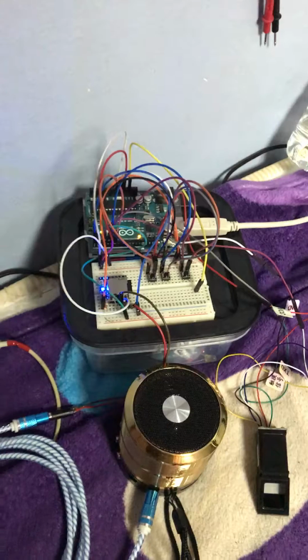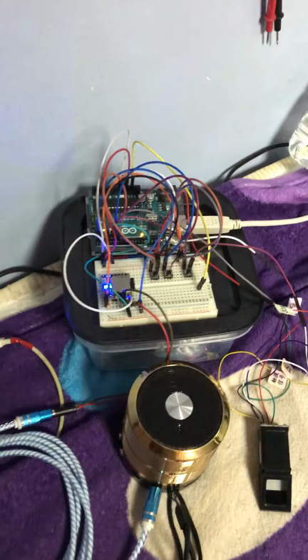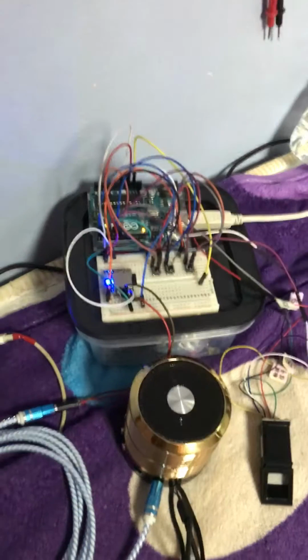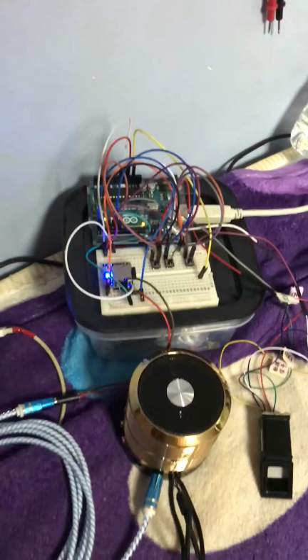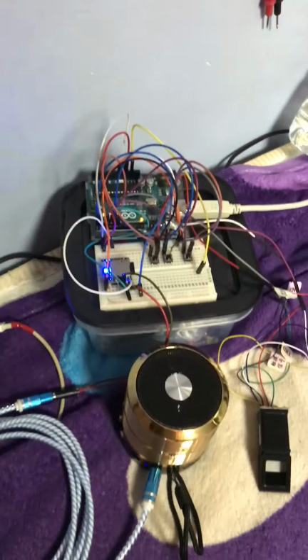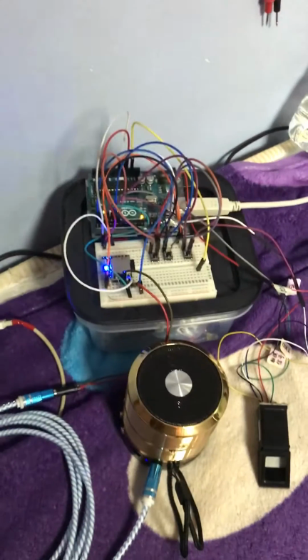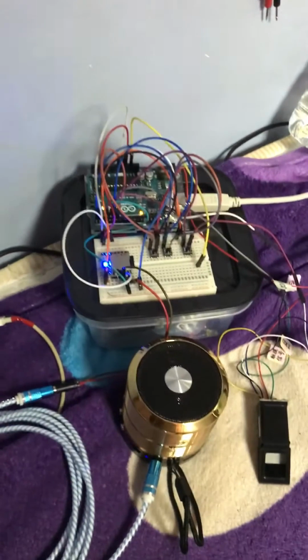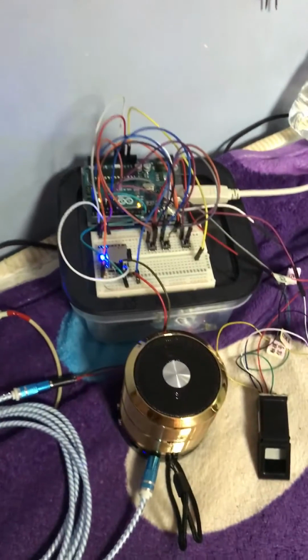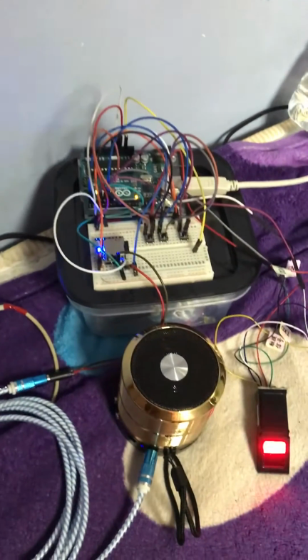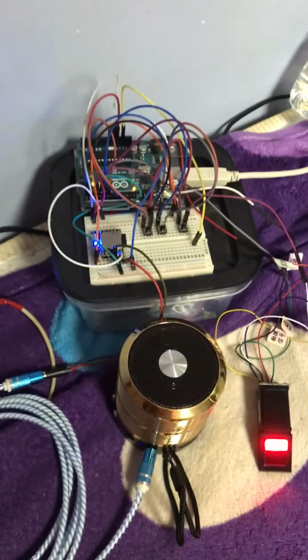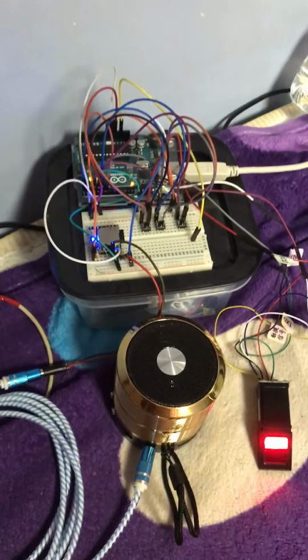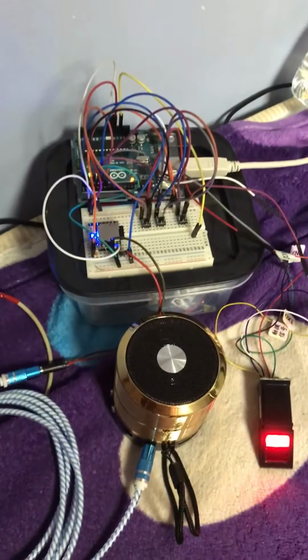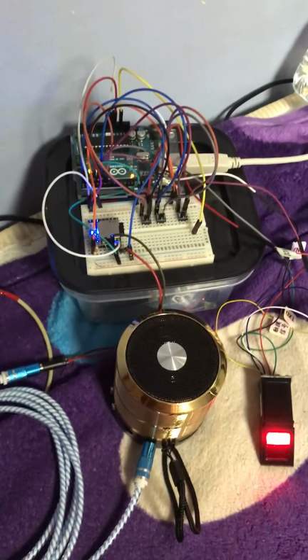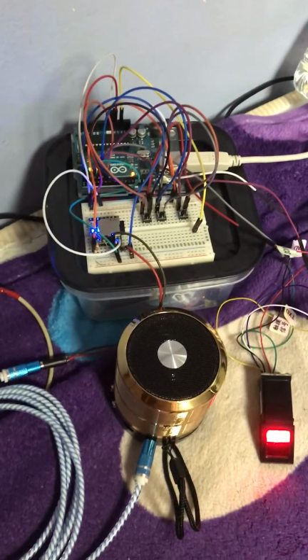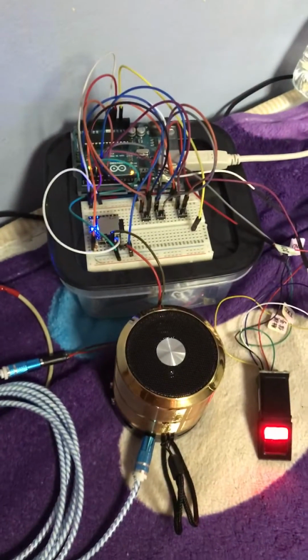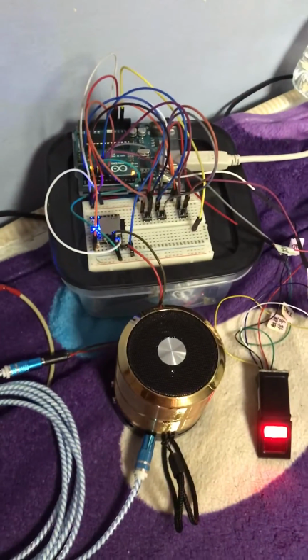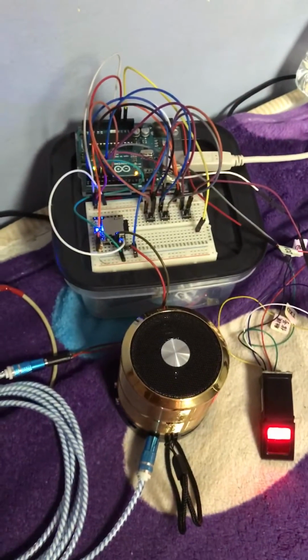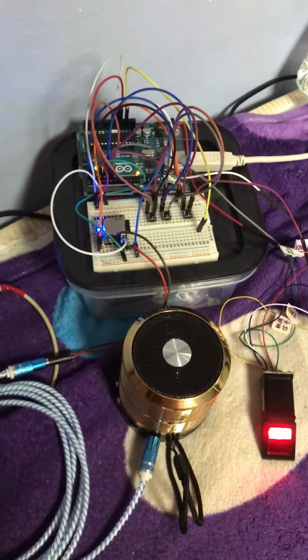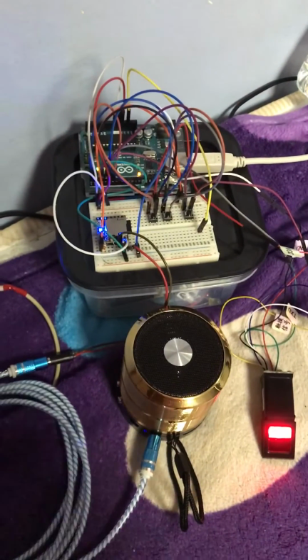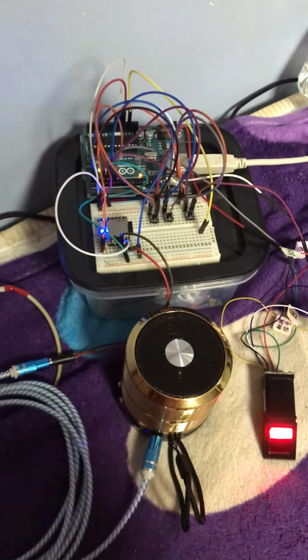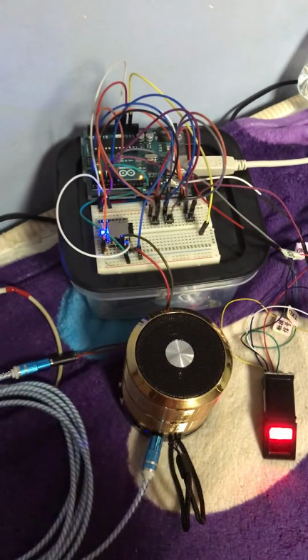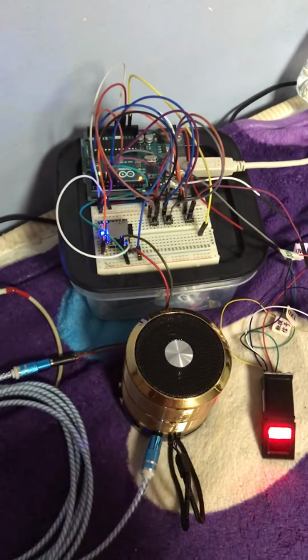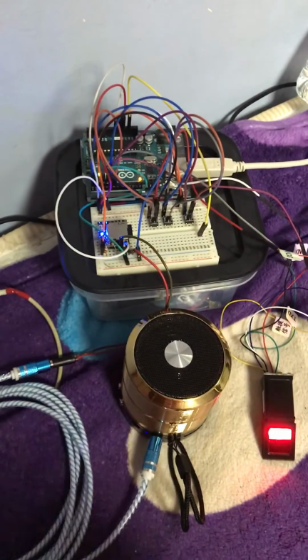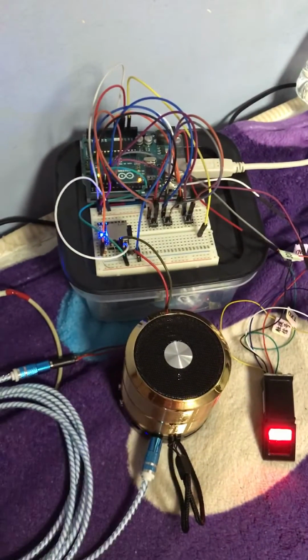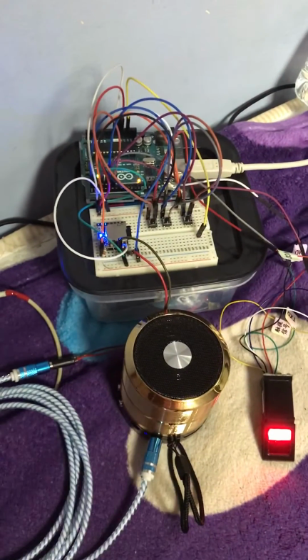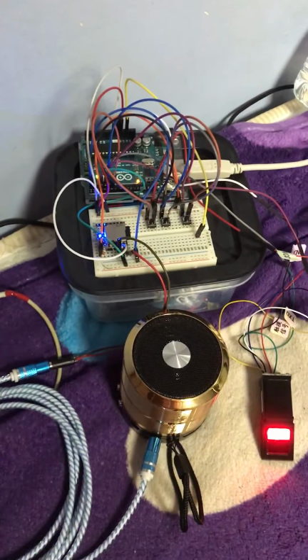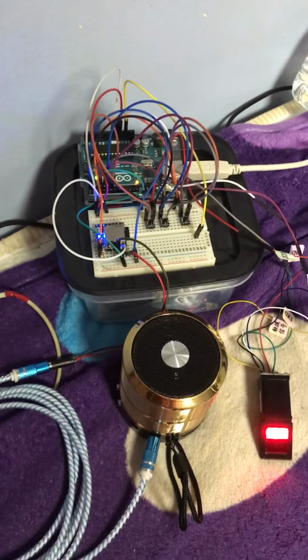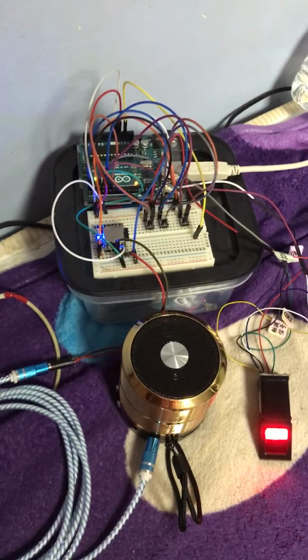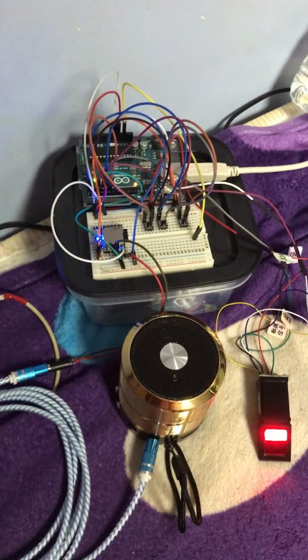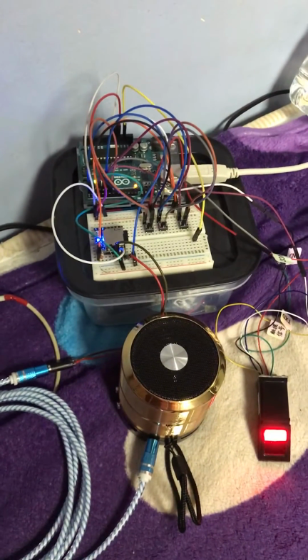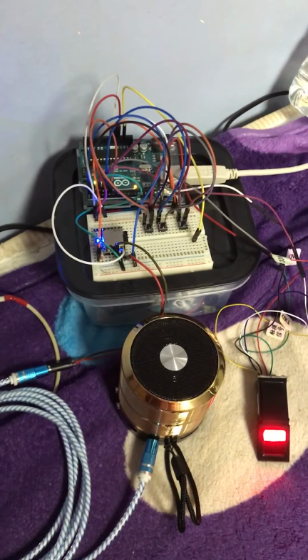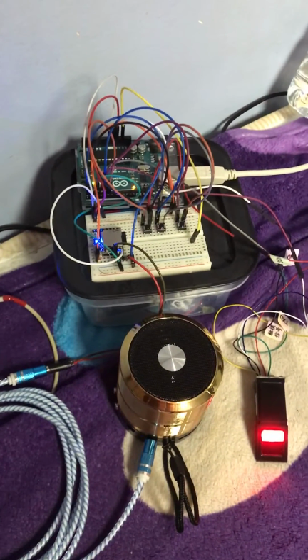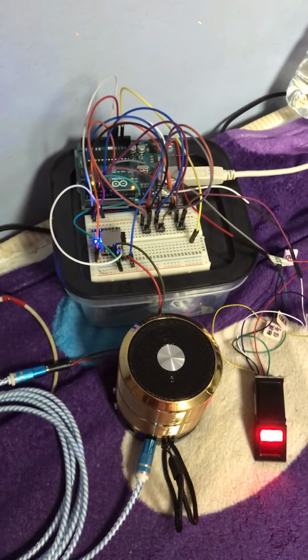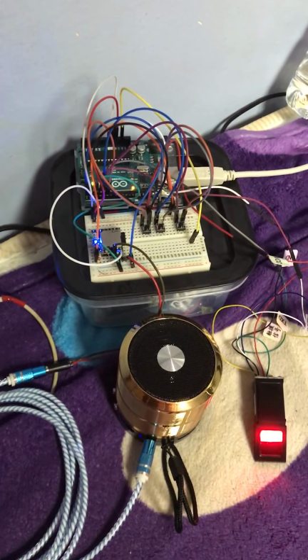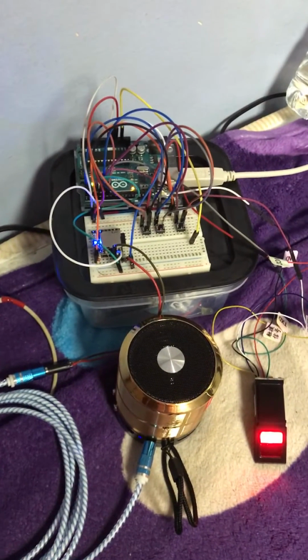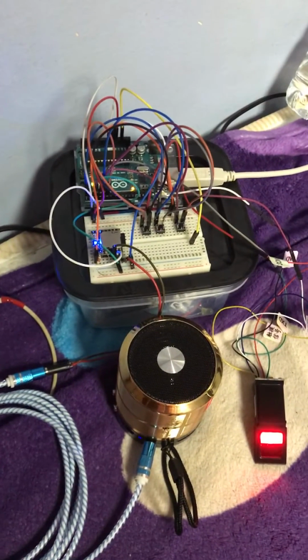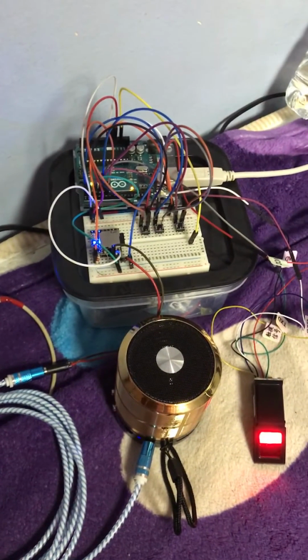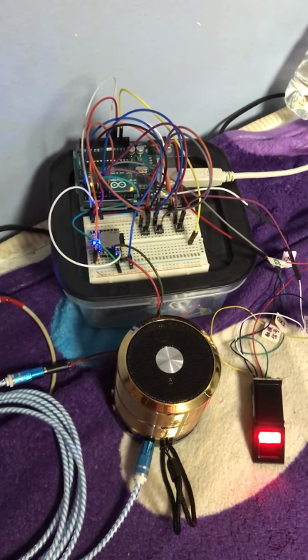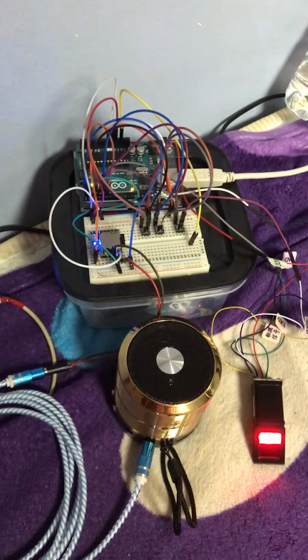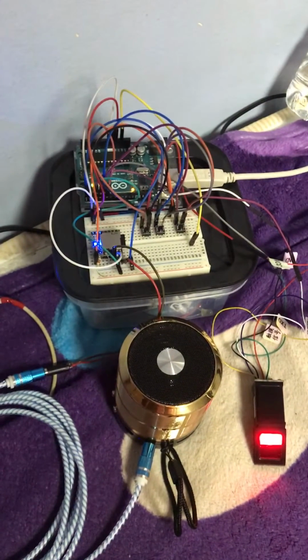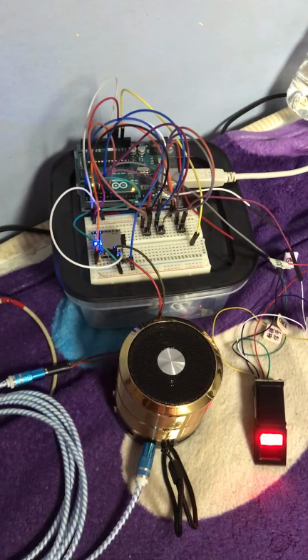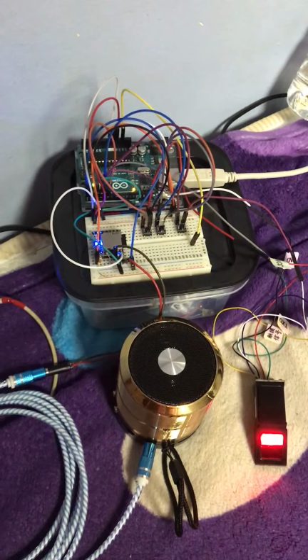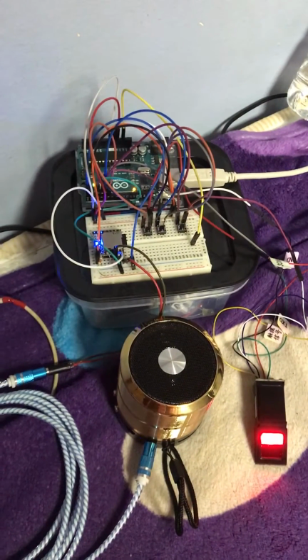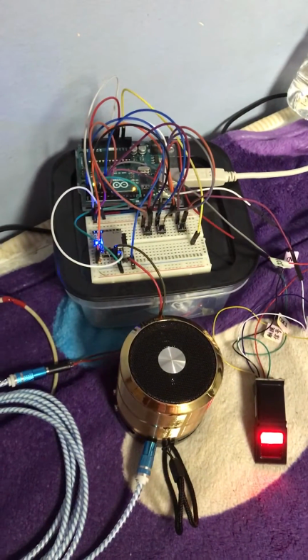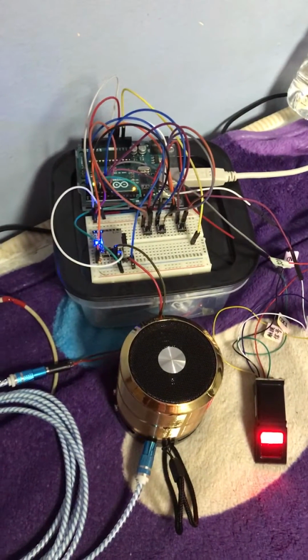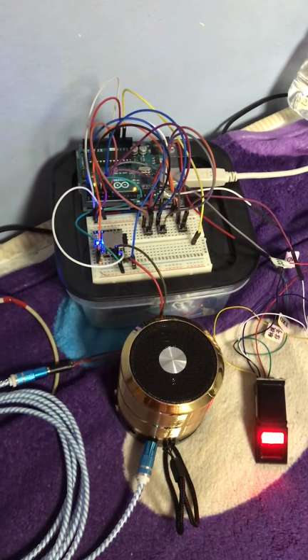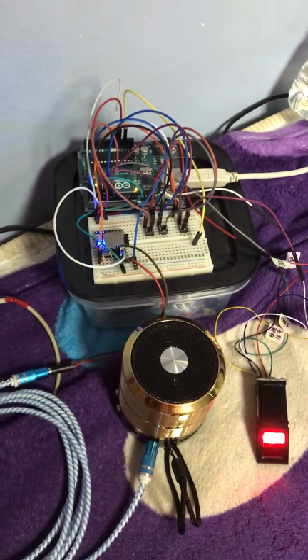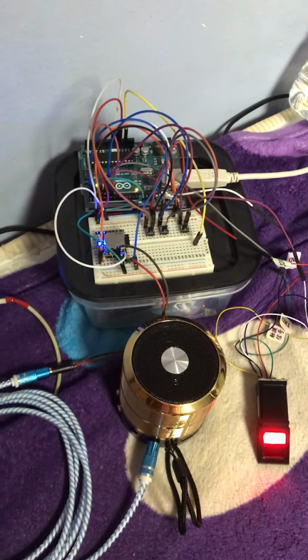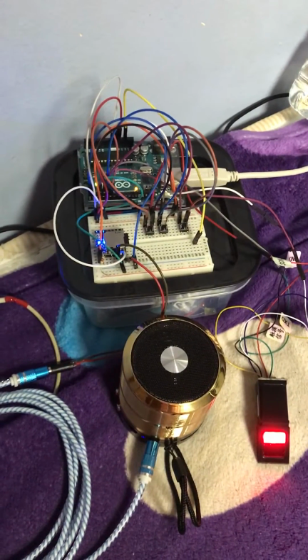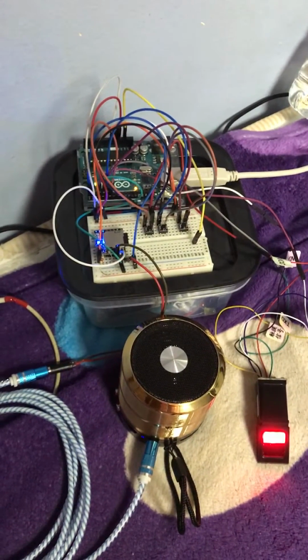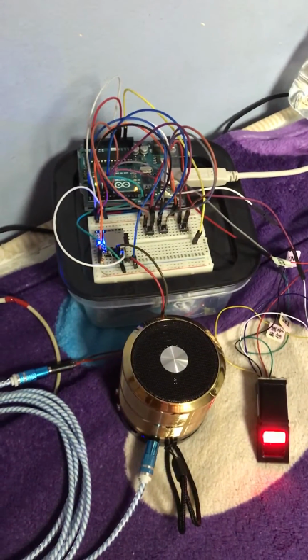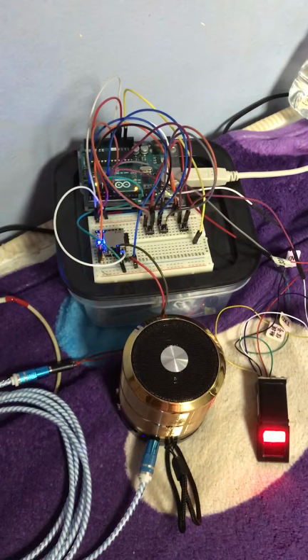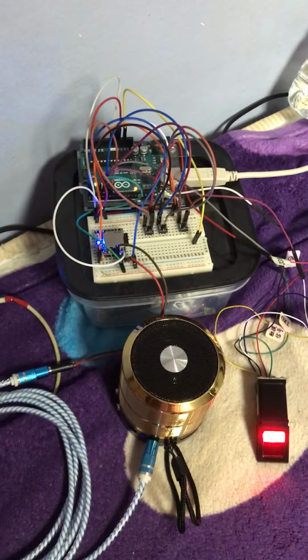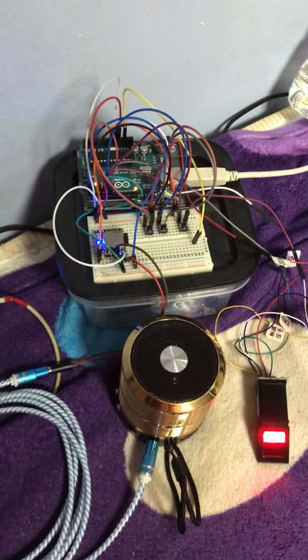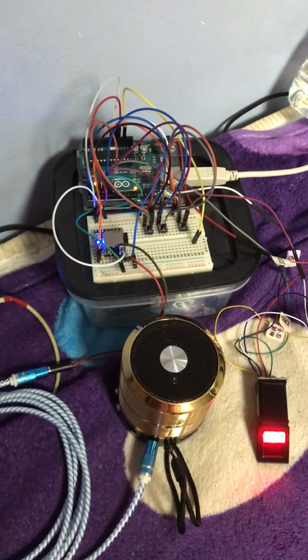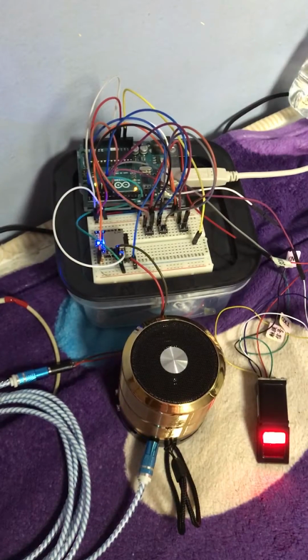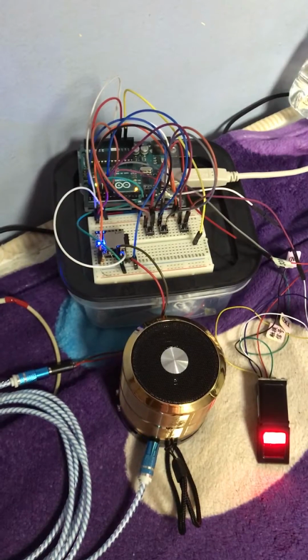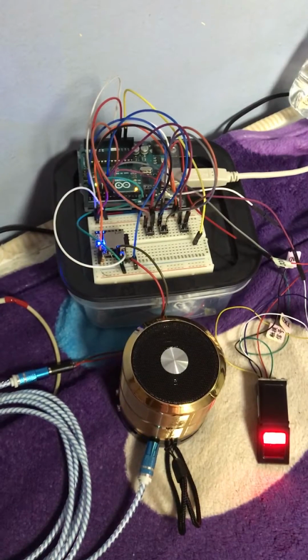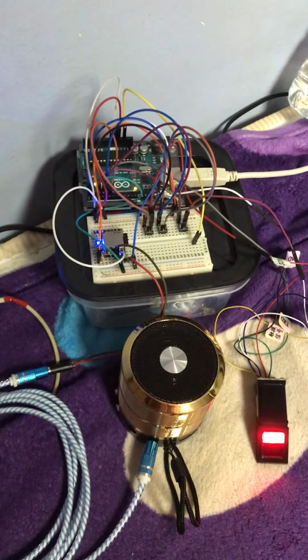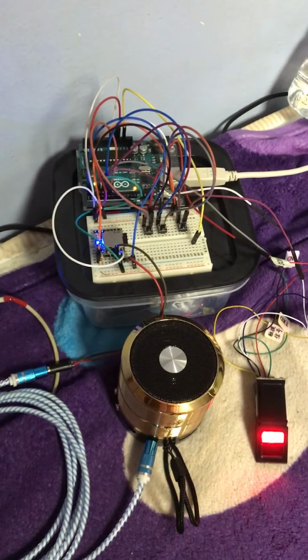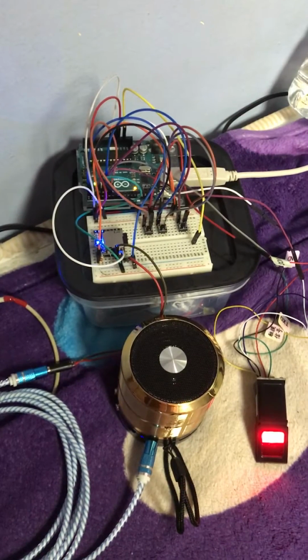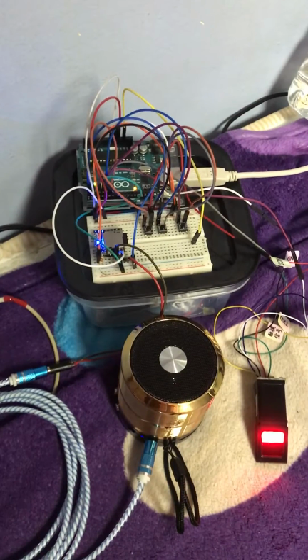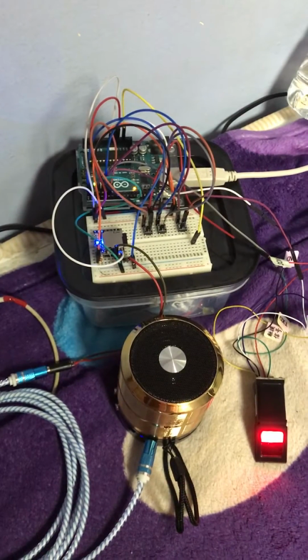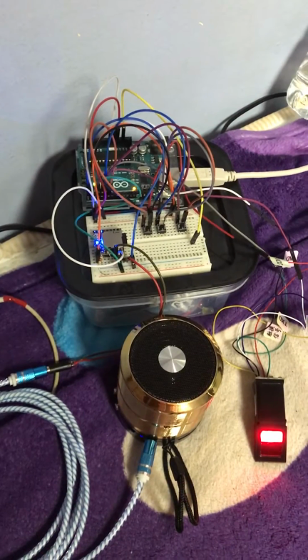Welcome back sir. System ready for accepting fingerprint. Please scan your finger to start engine.